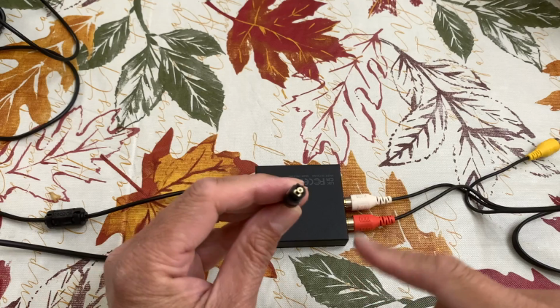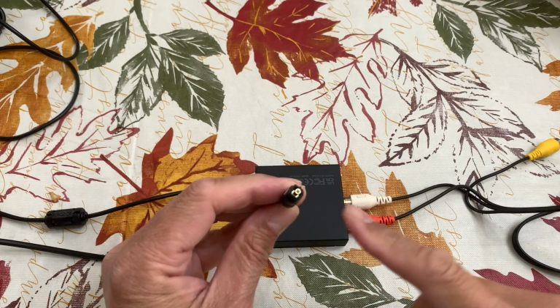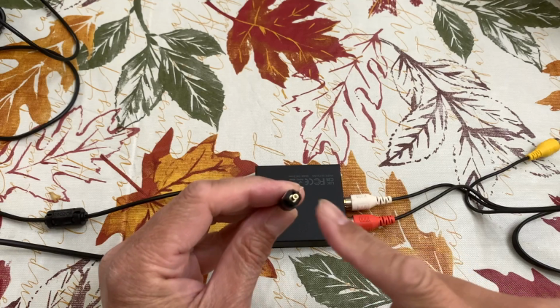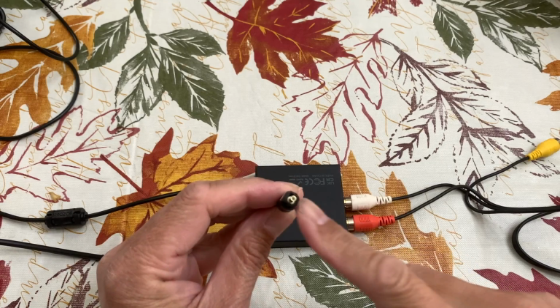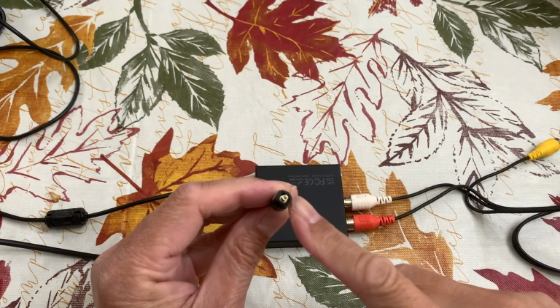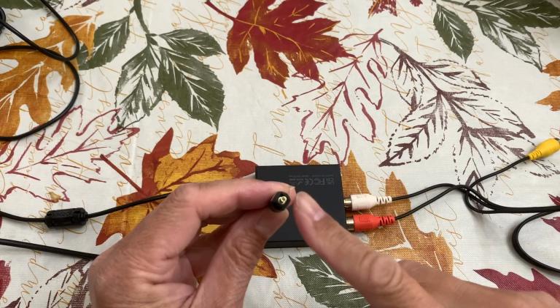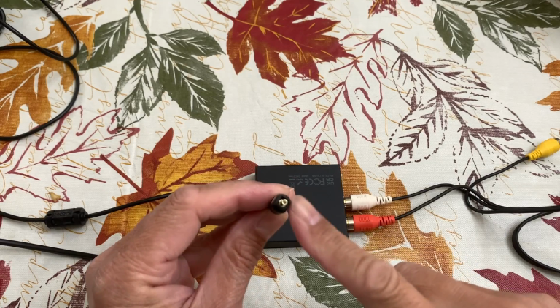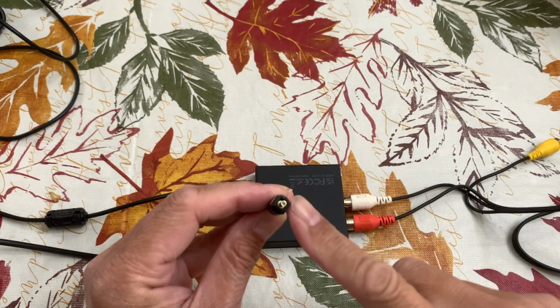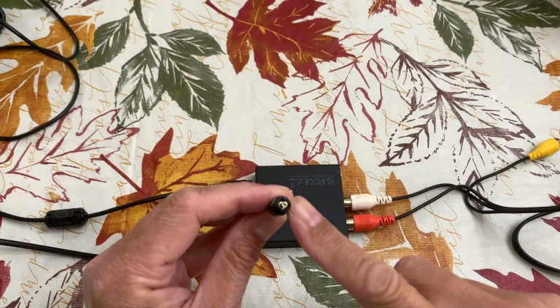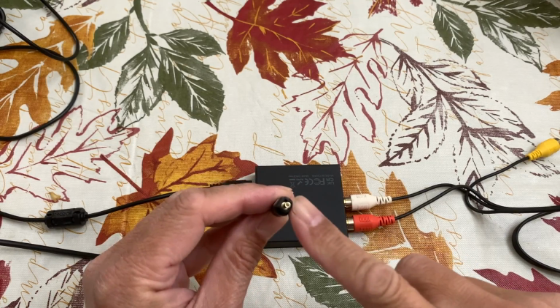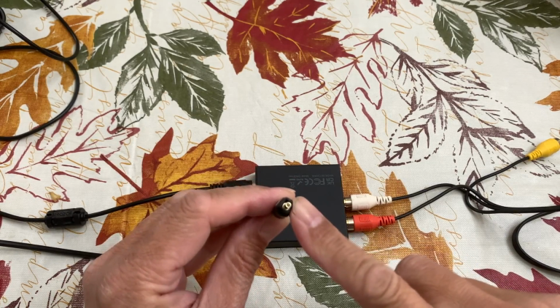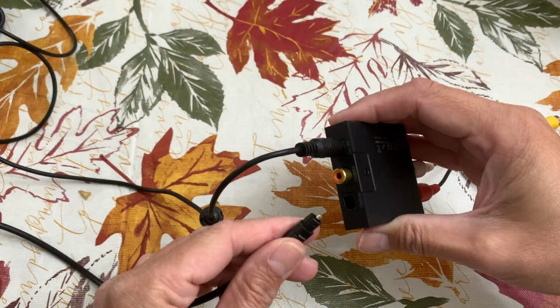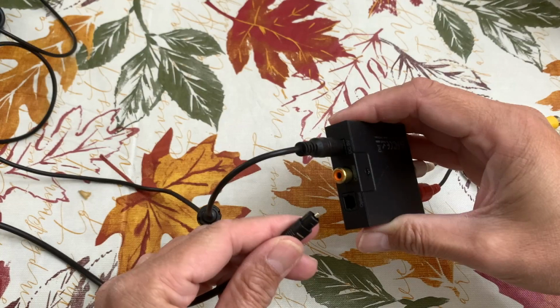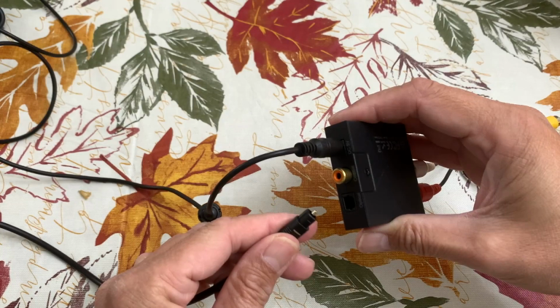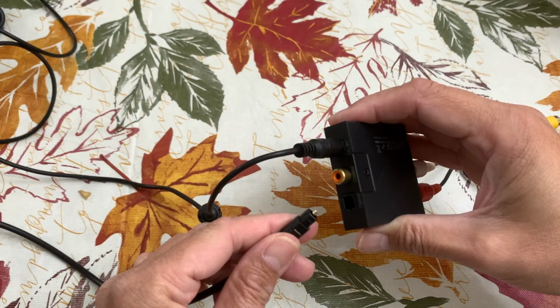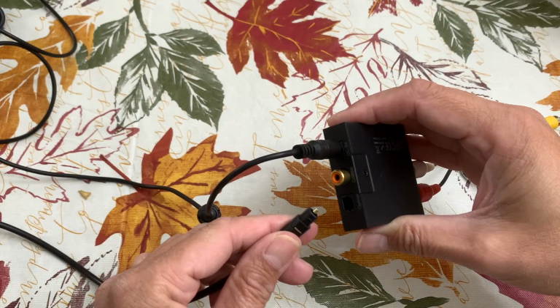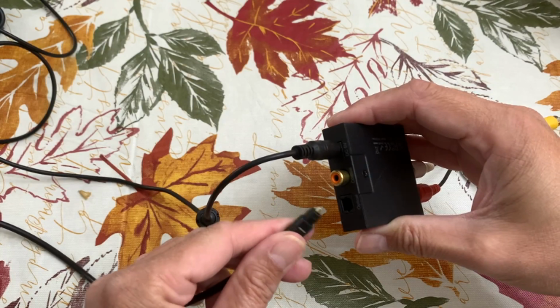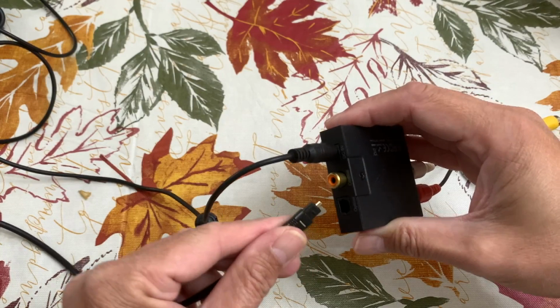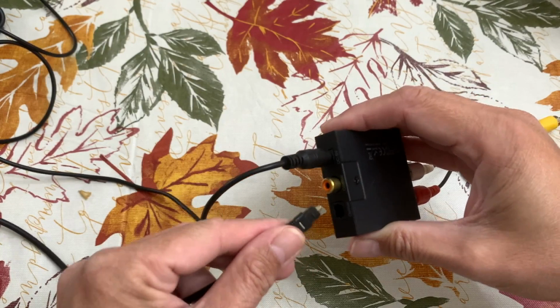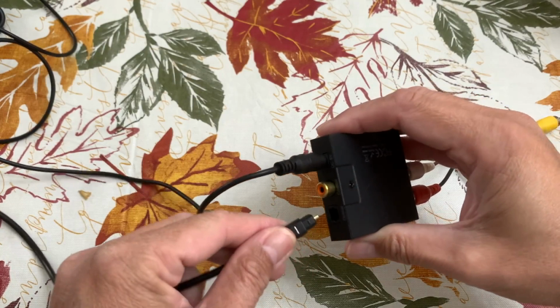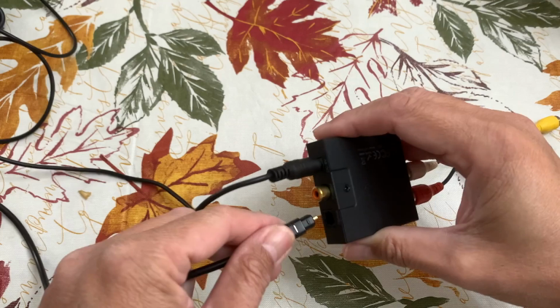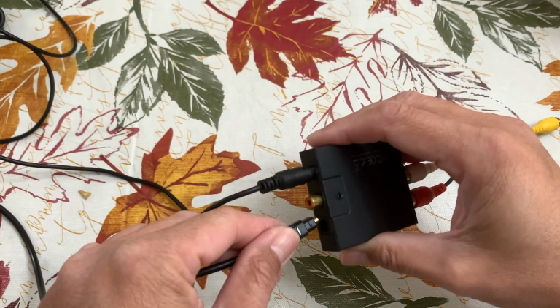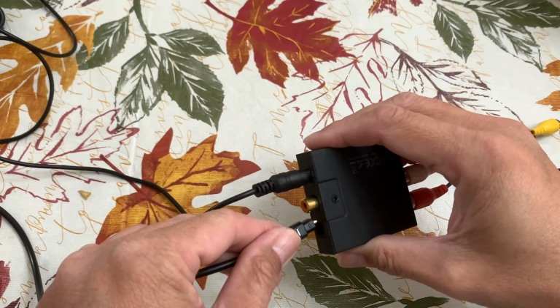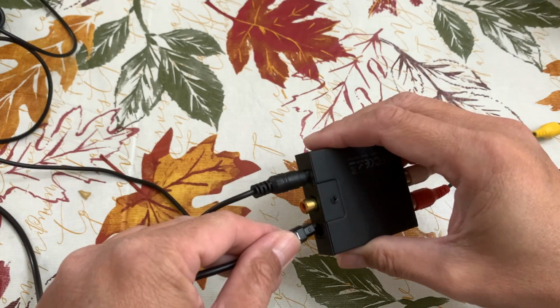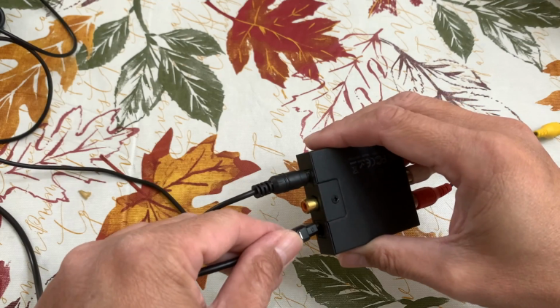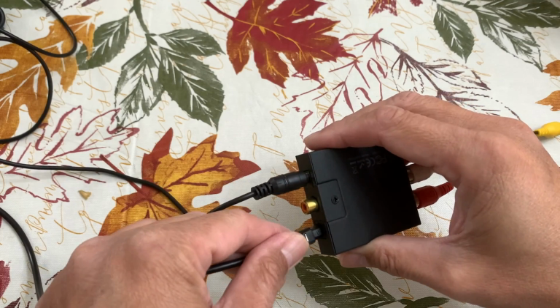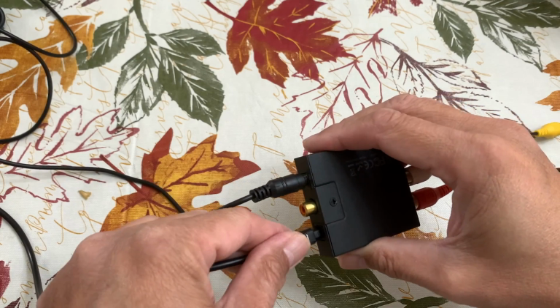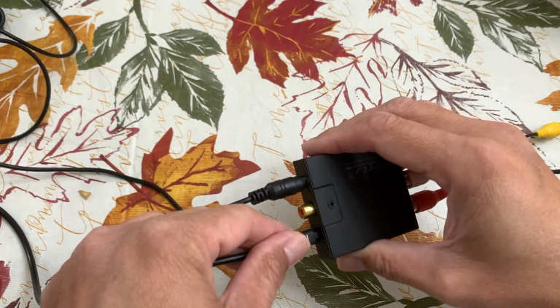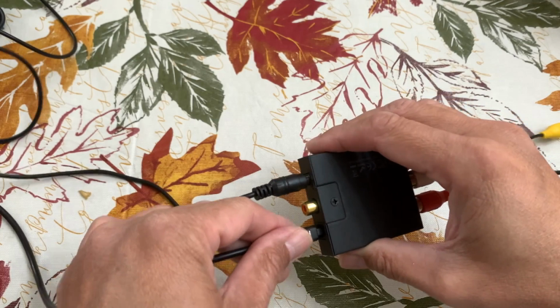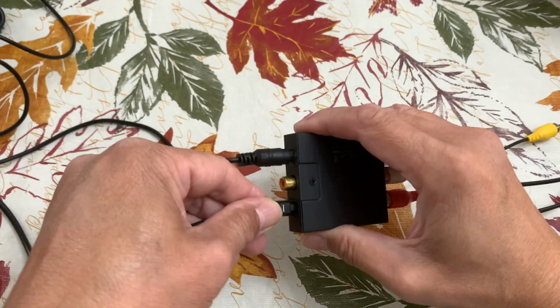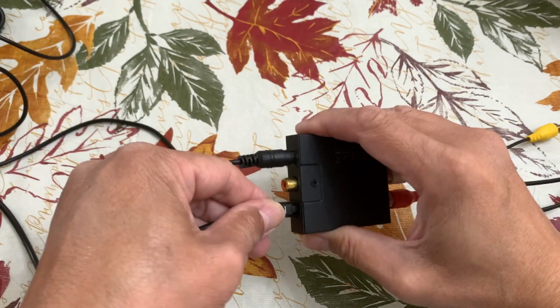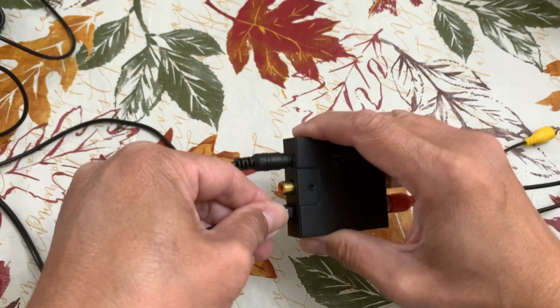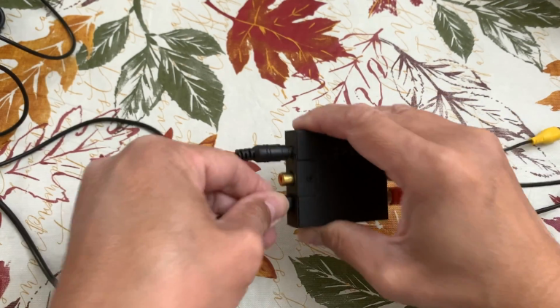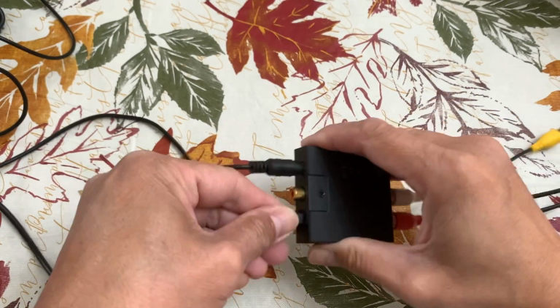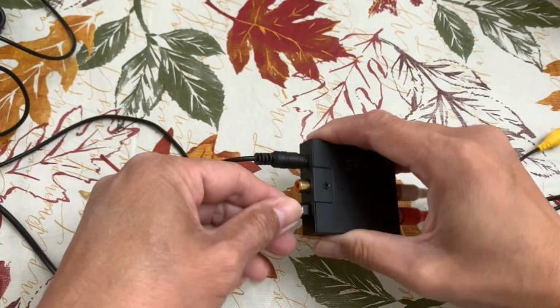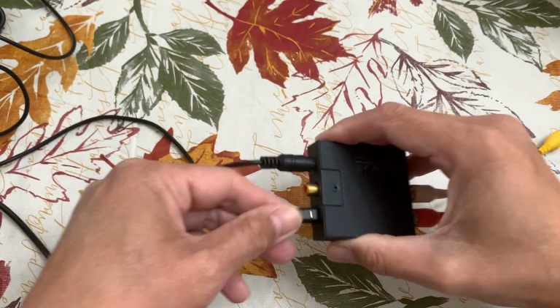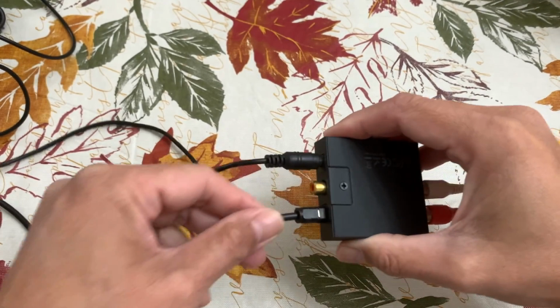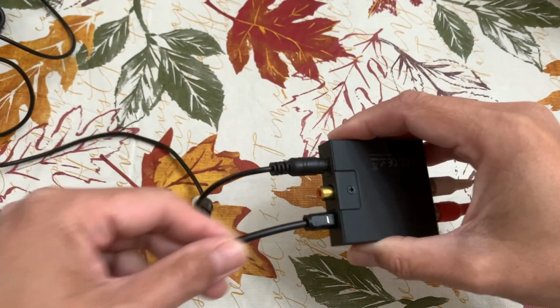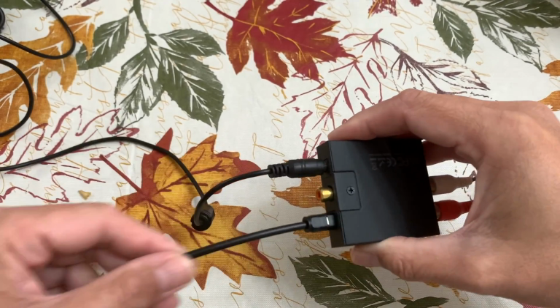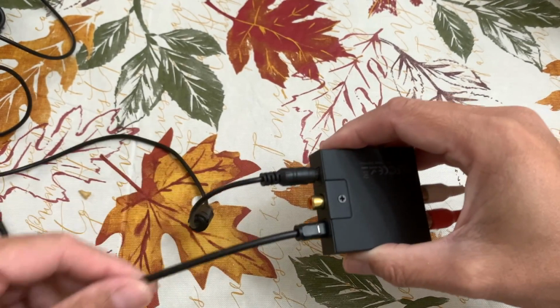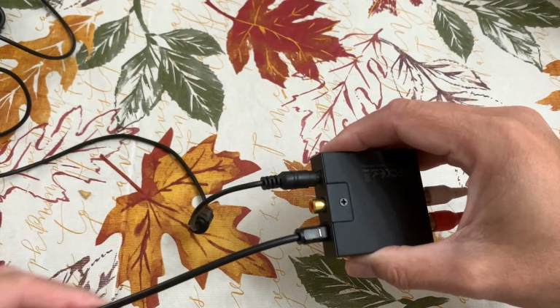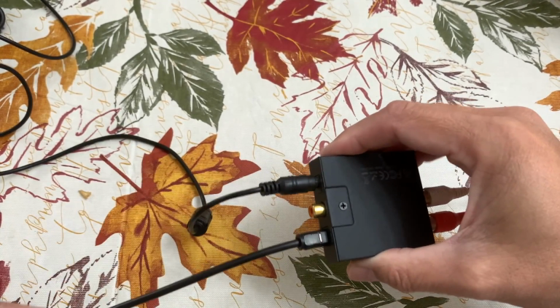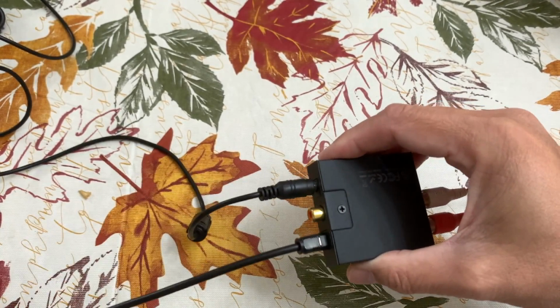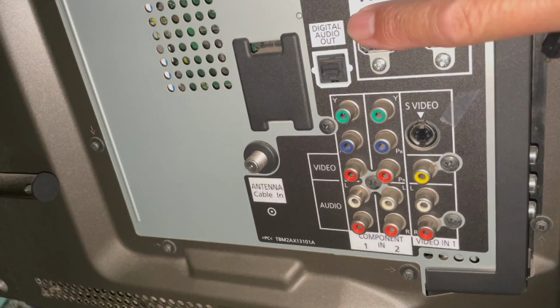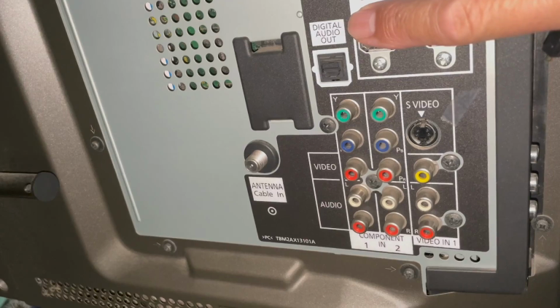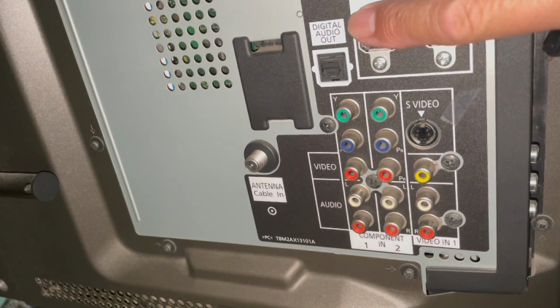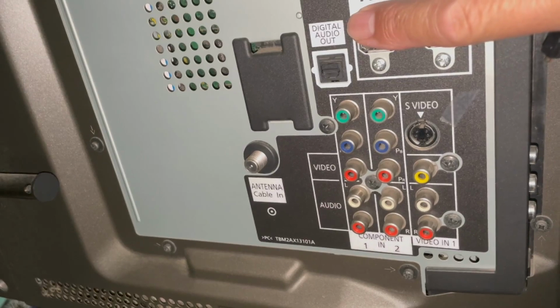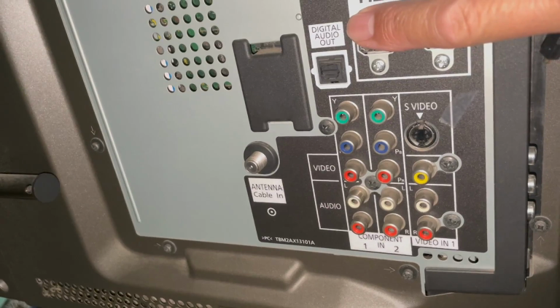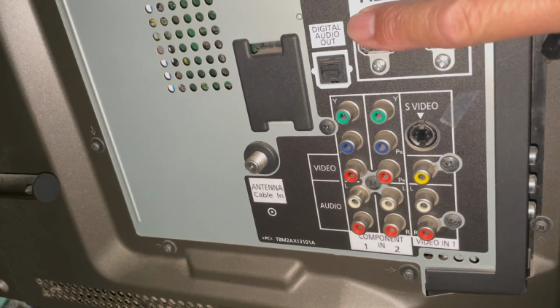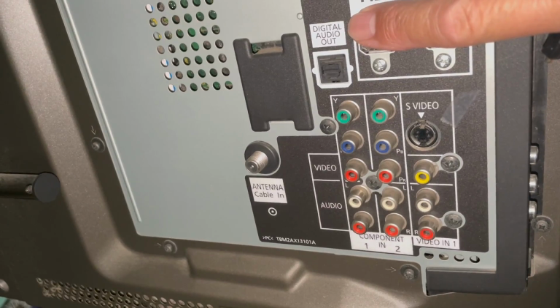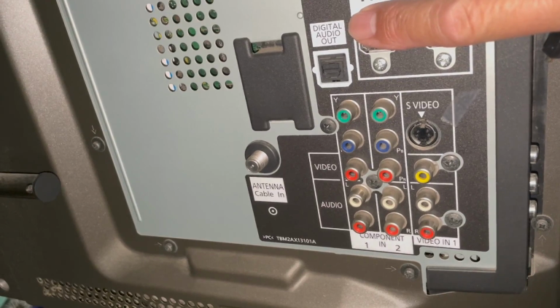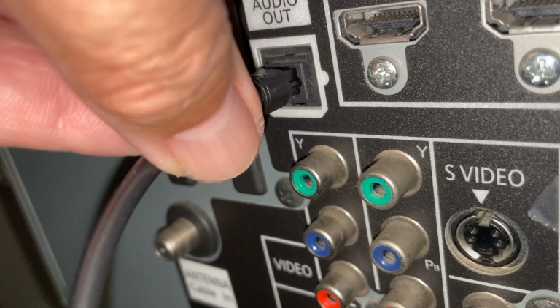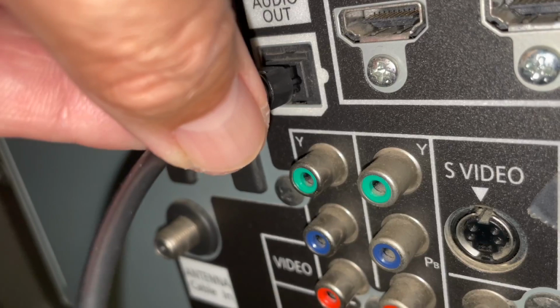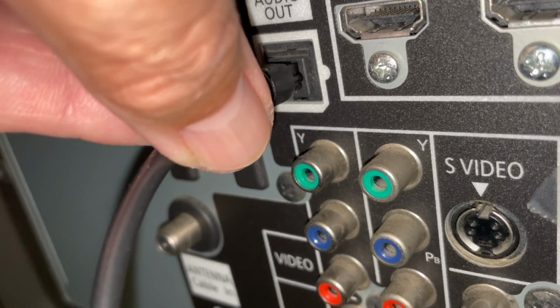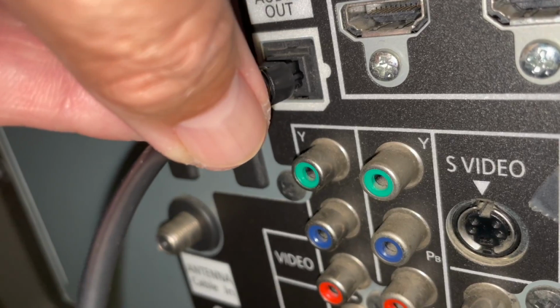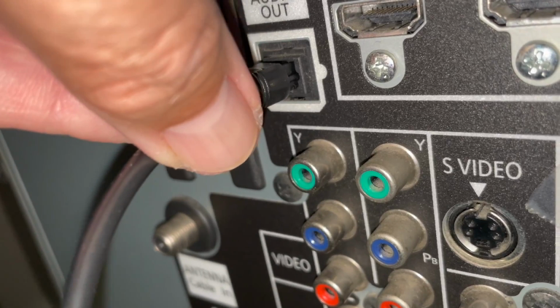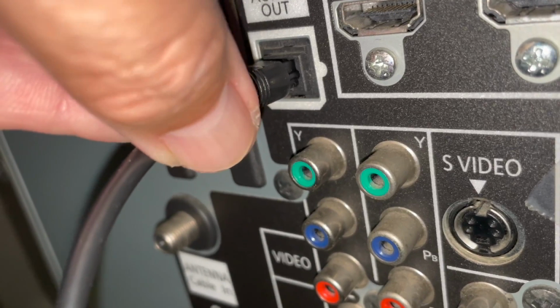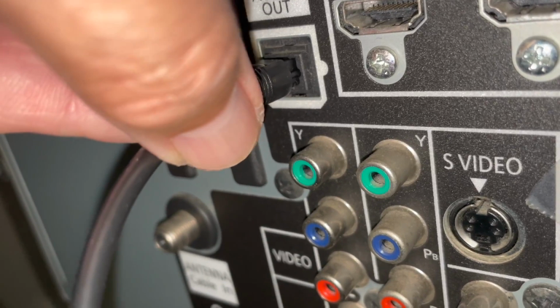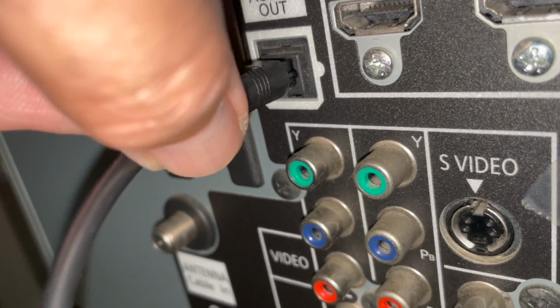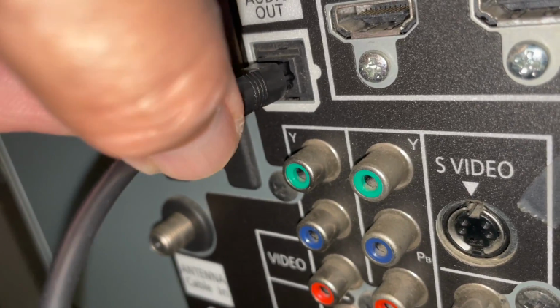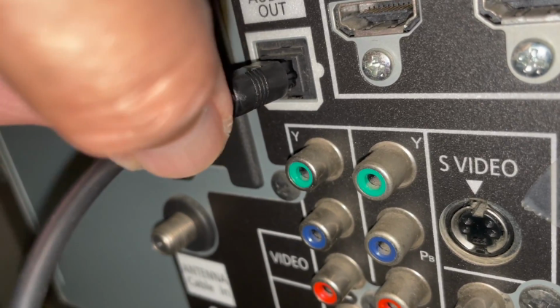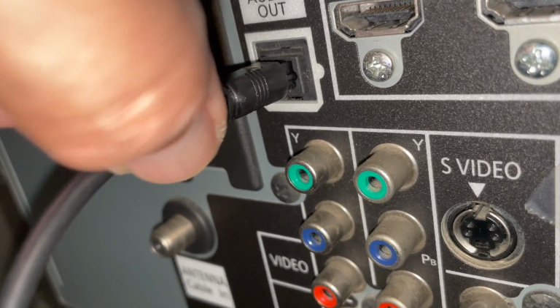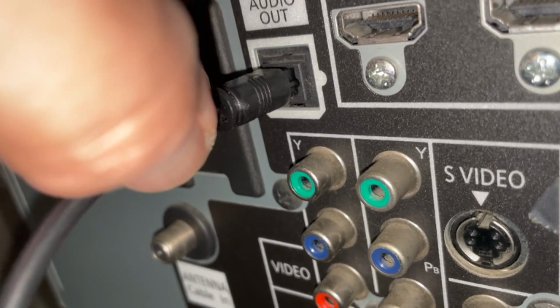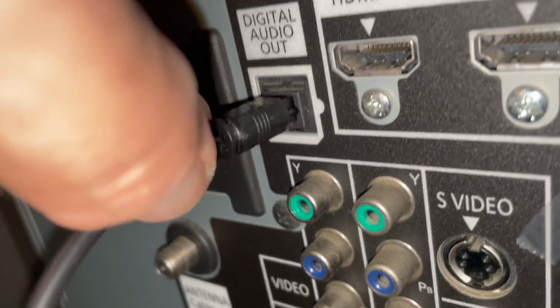Plug in the optical cable into the optical port of the converter and connect it to the digital audio port of the TV.